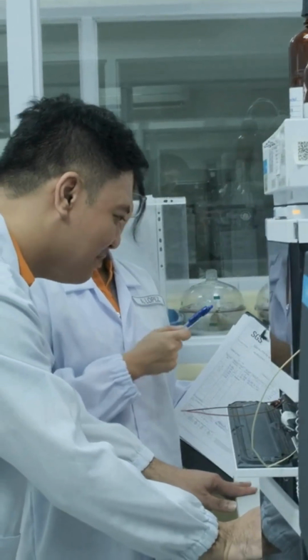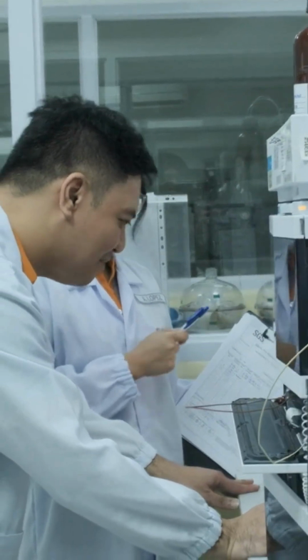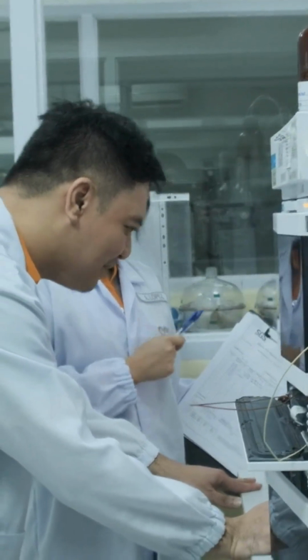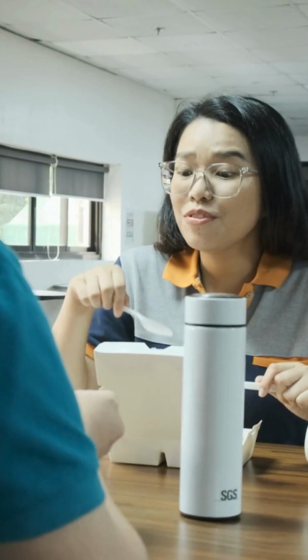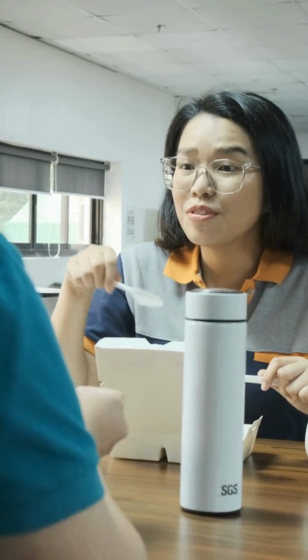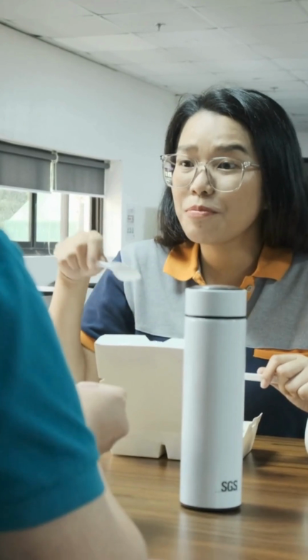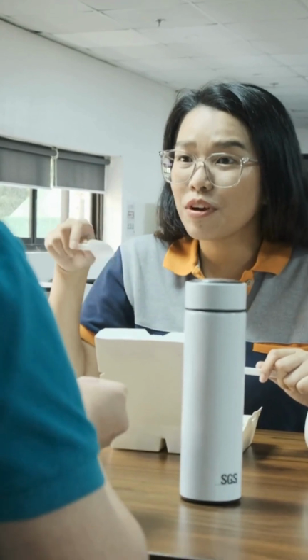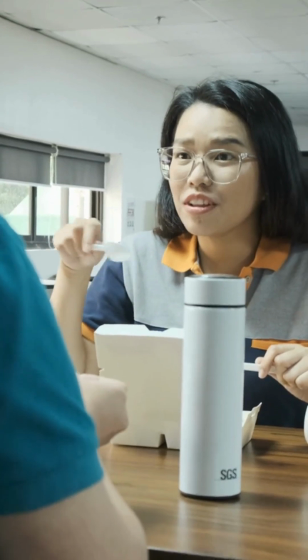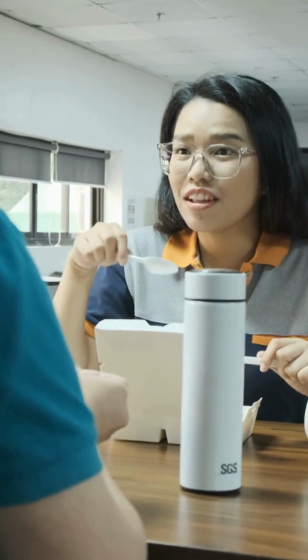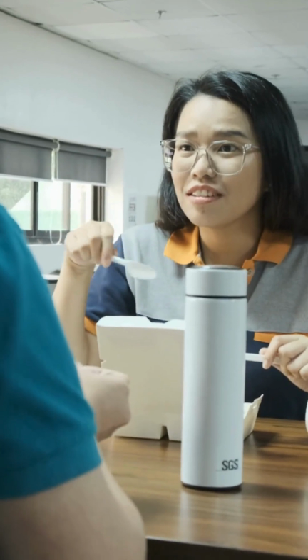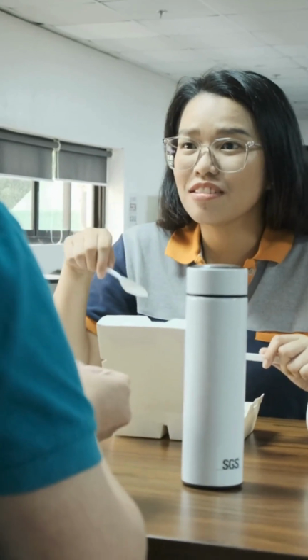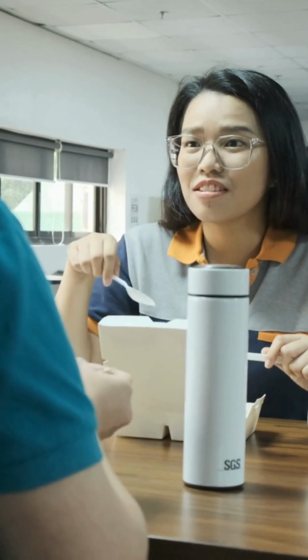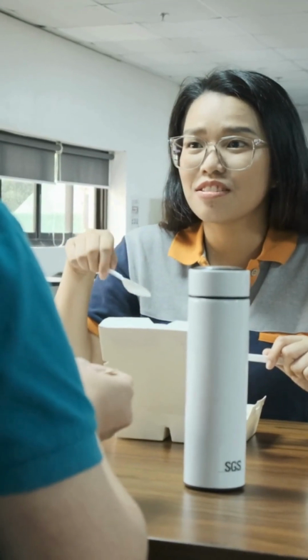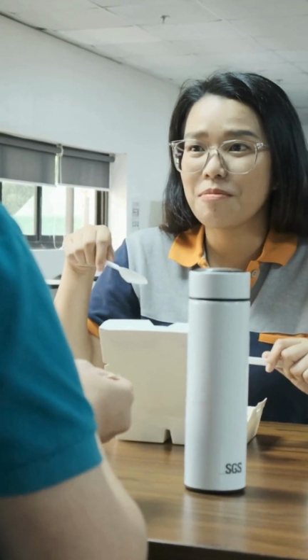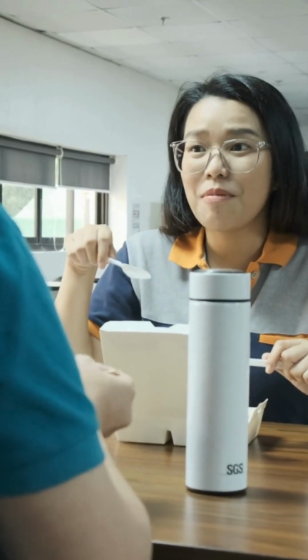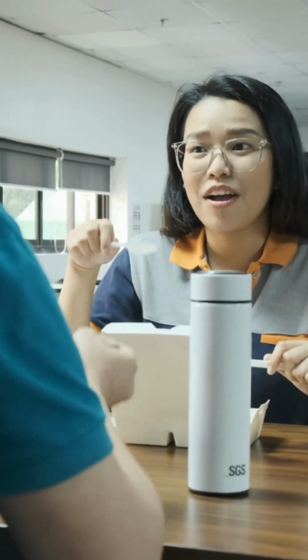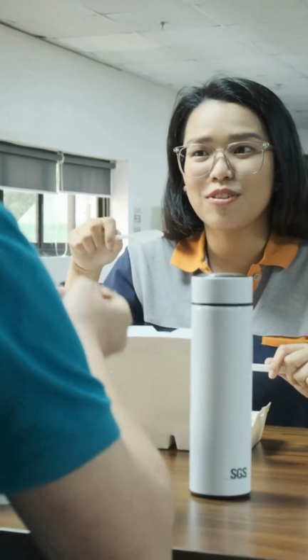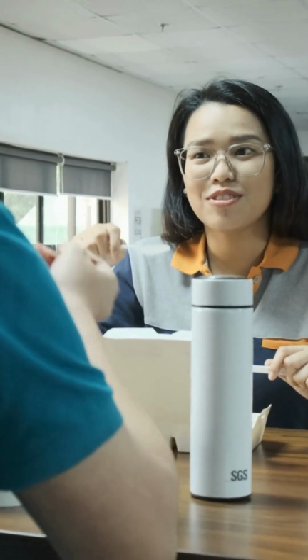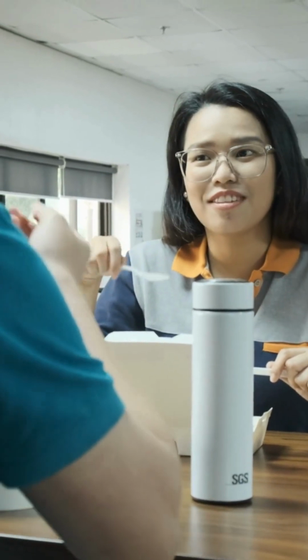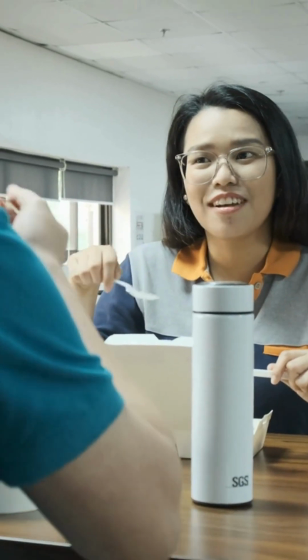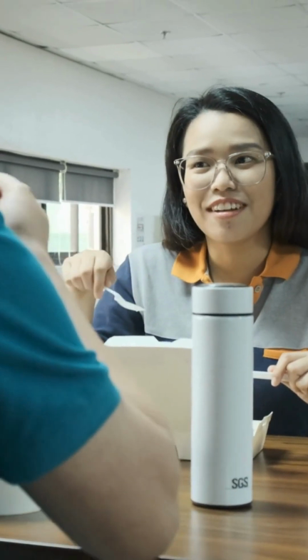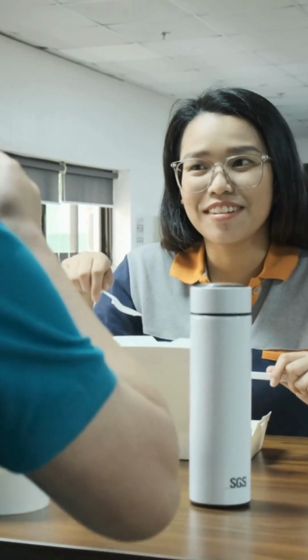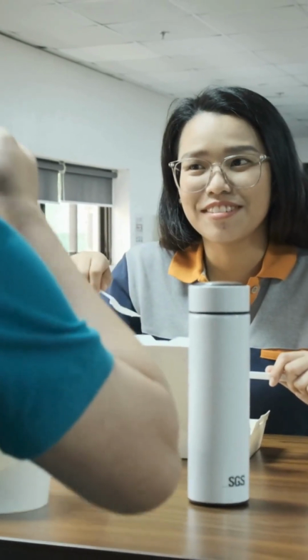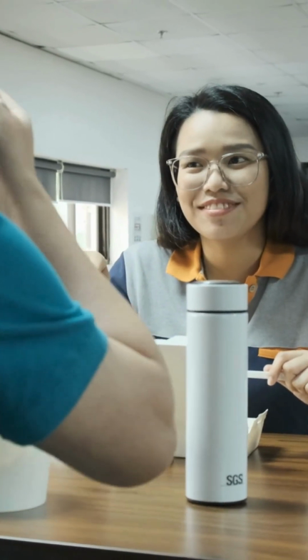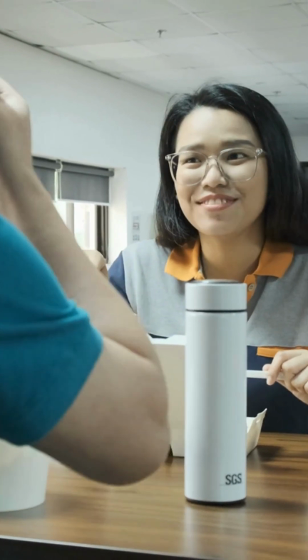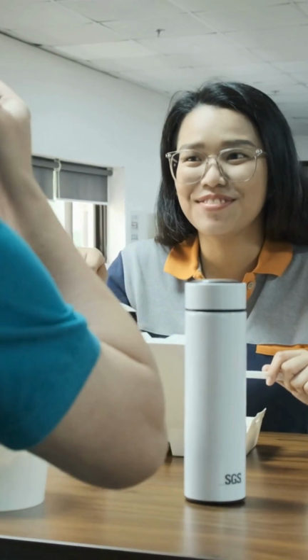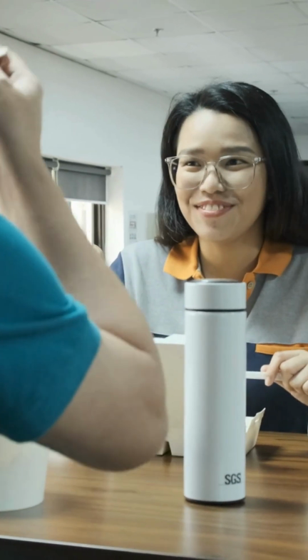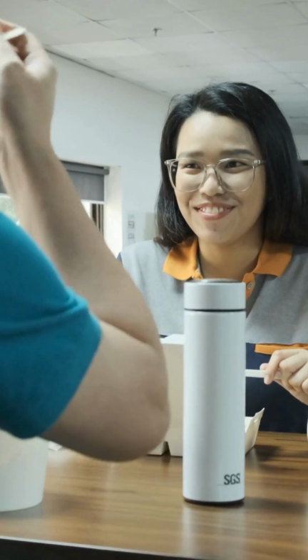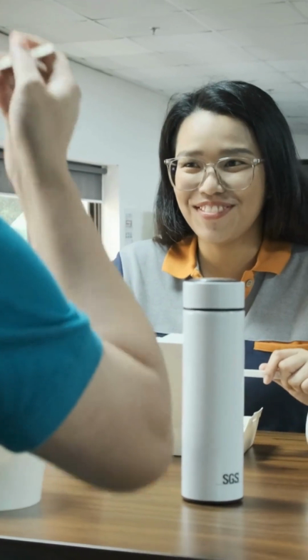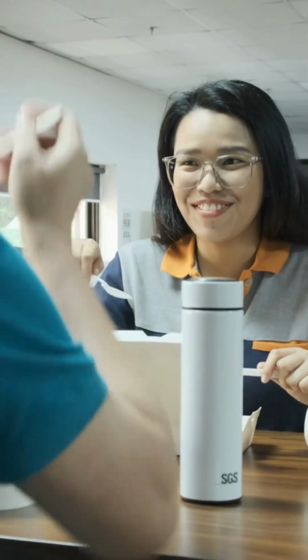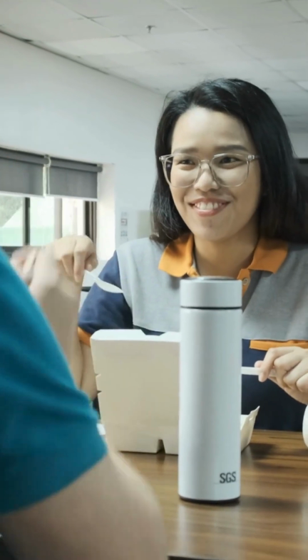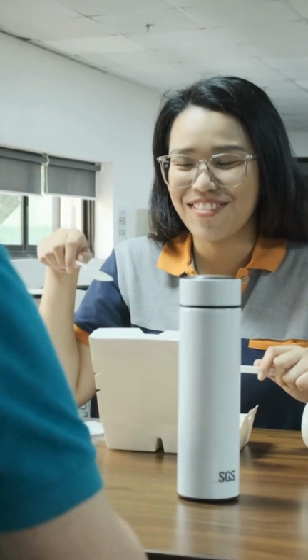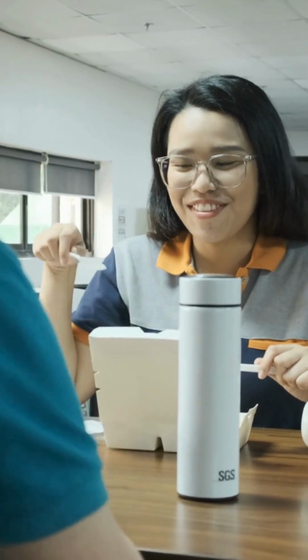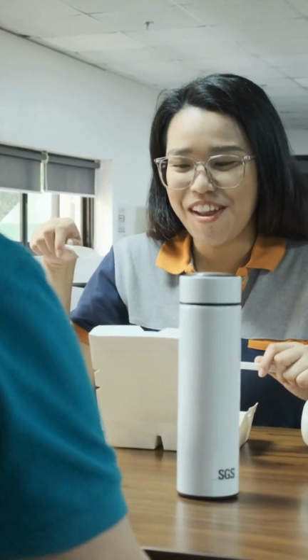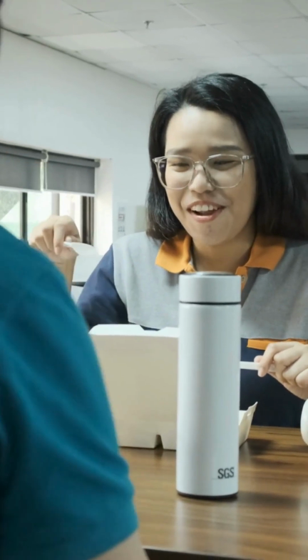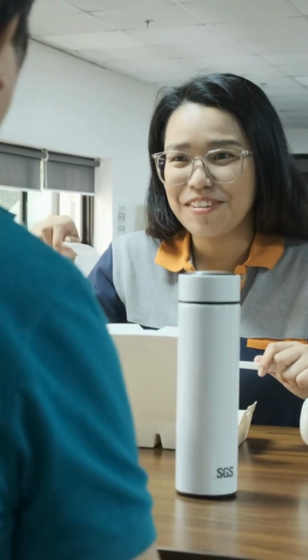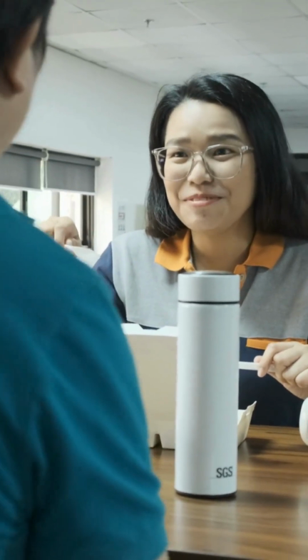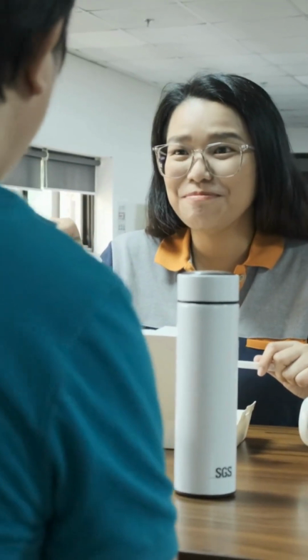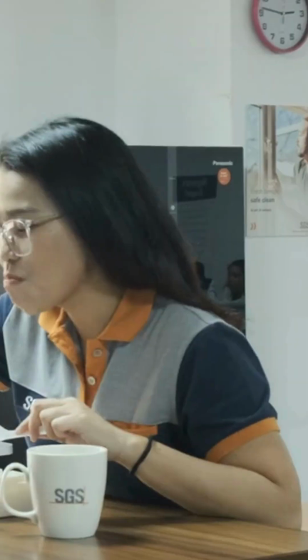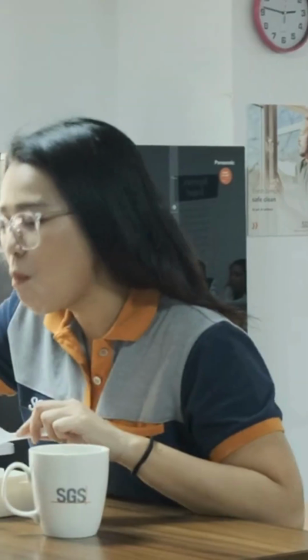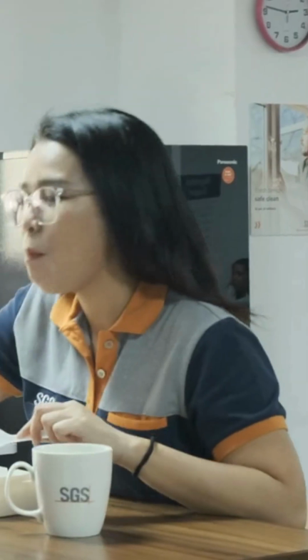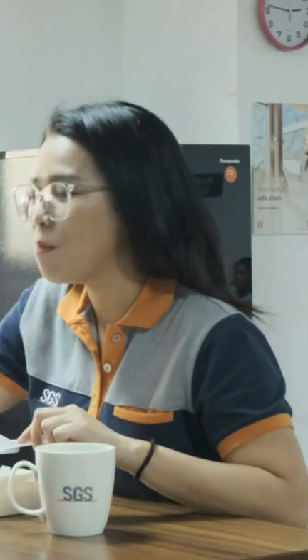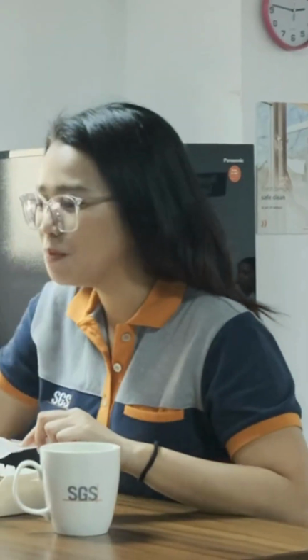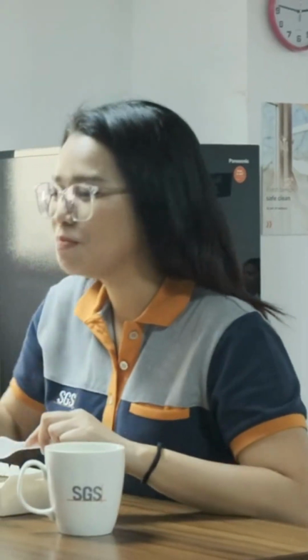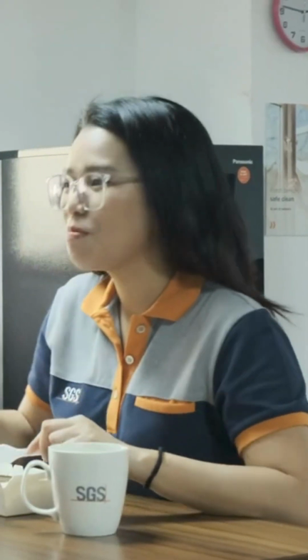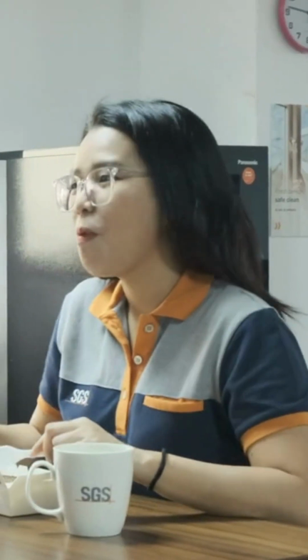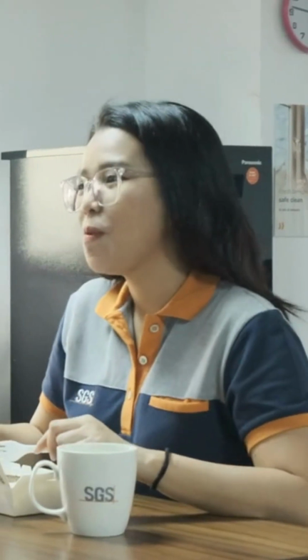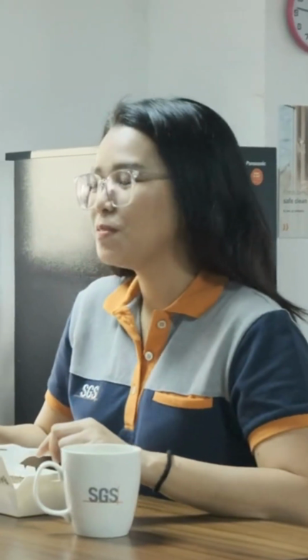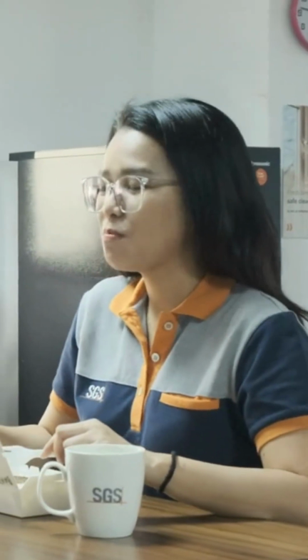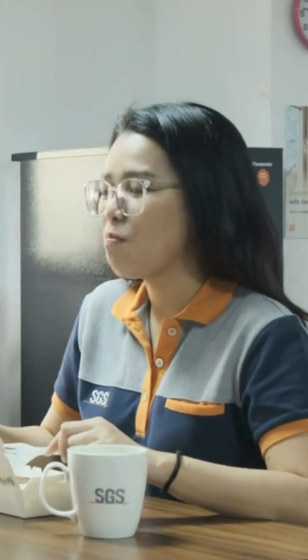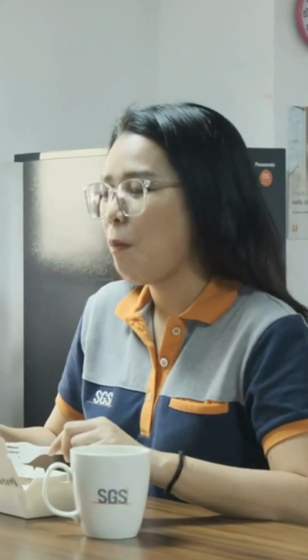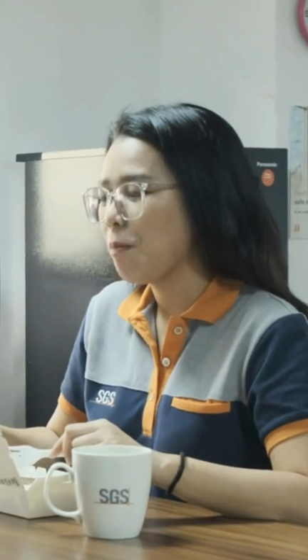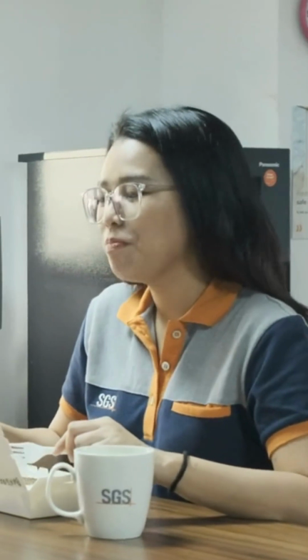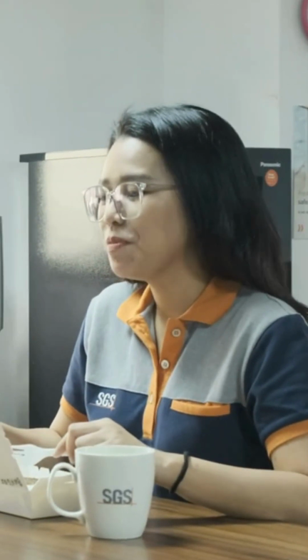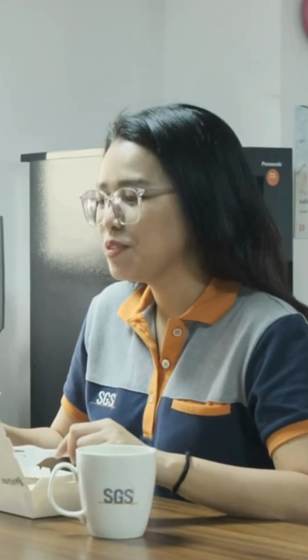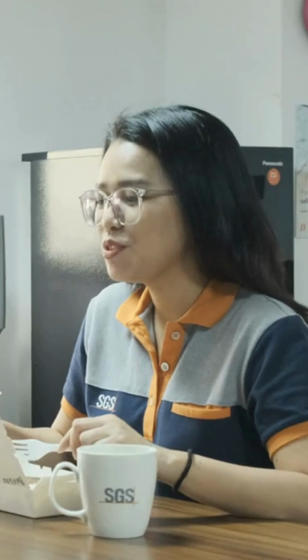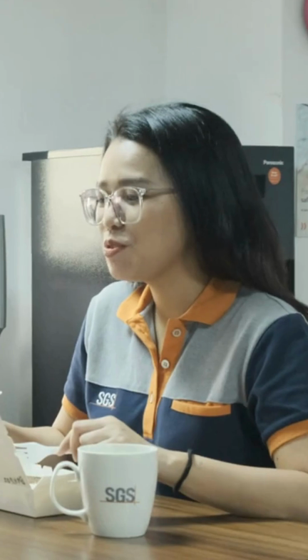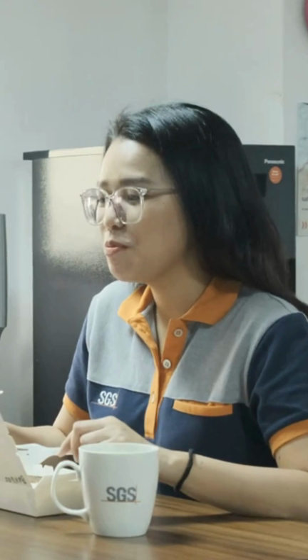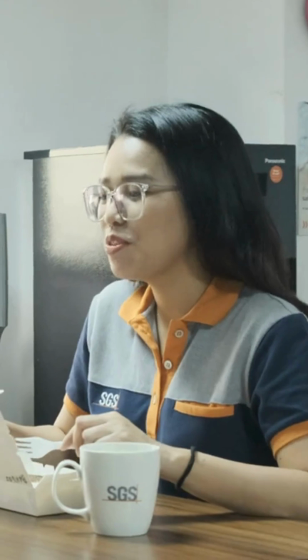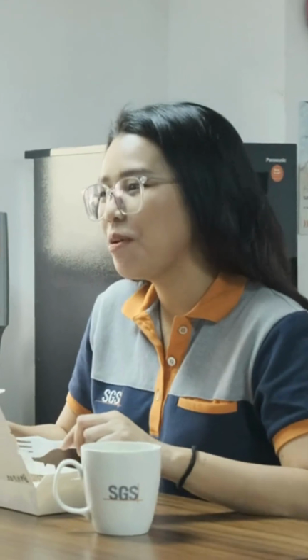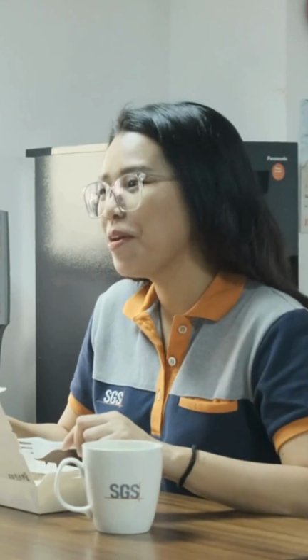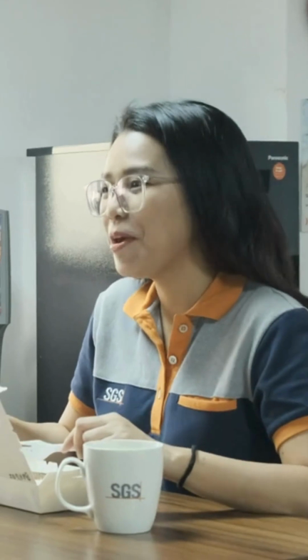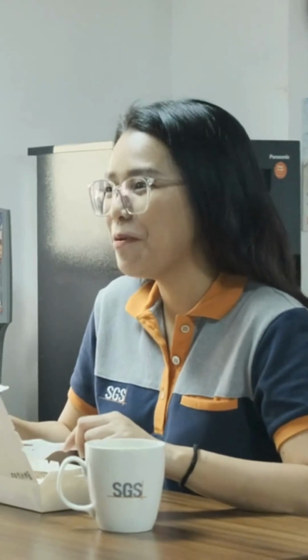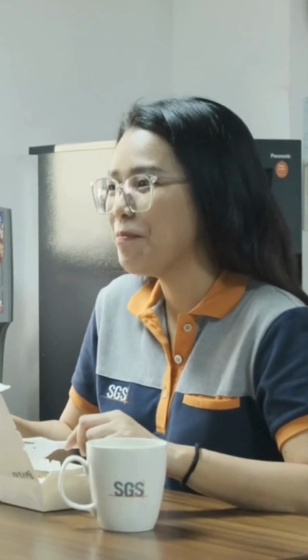Midday arrives, and it's time for a well-deserved lunch break. A short chit-chat with workmates provides a refreshing mental break.